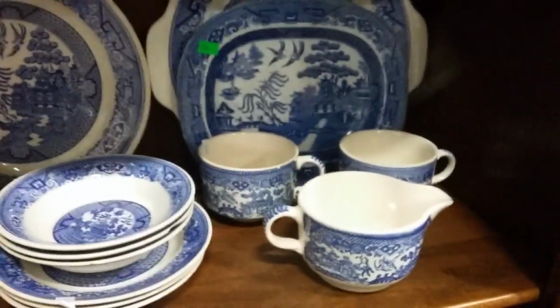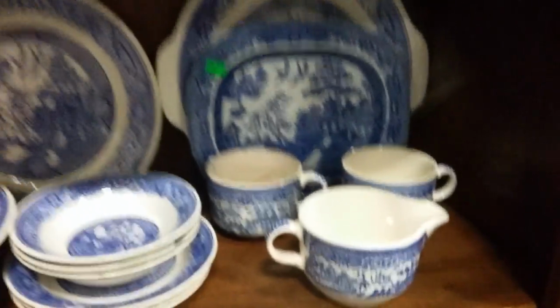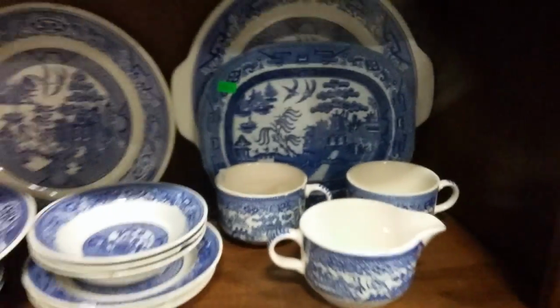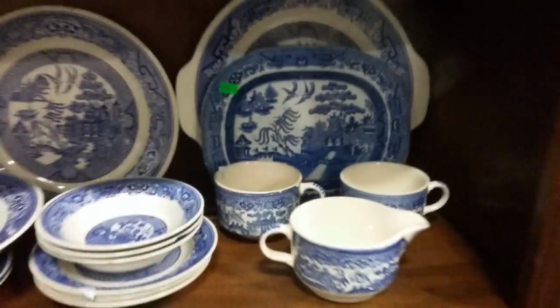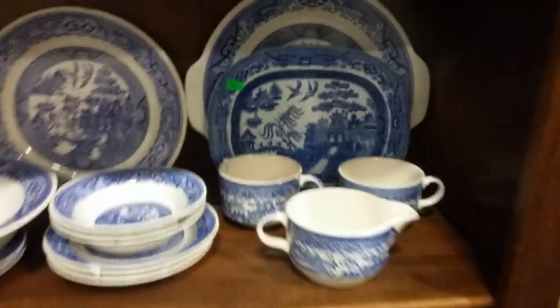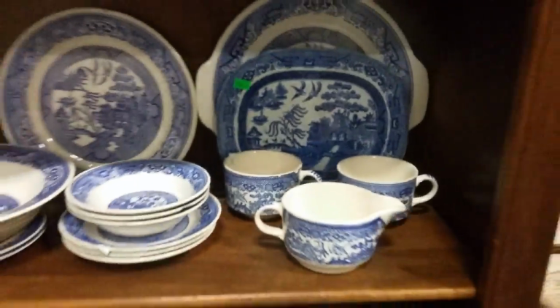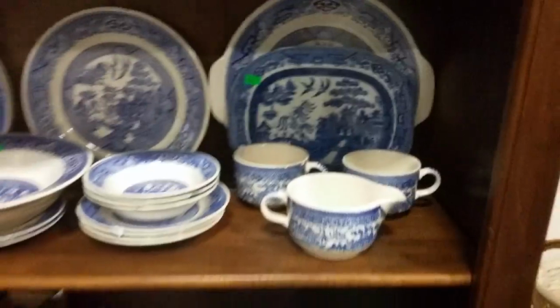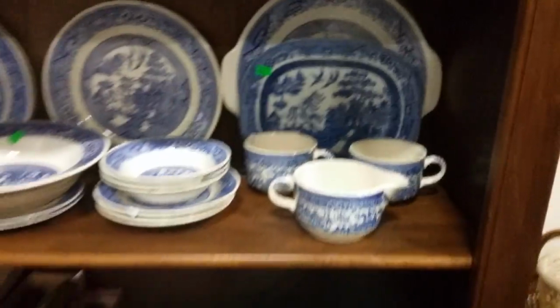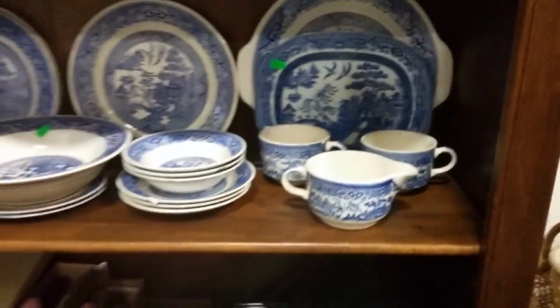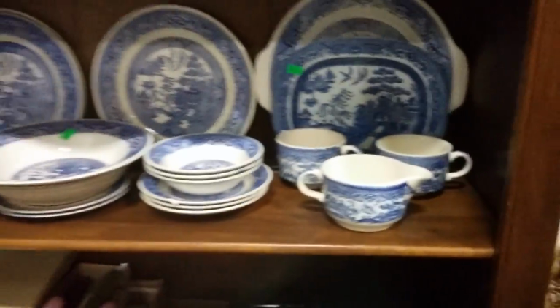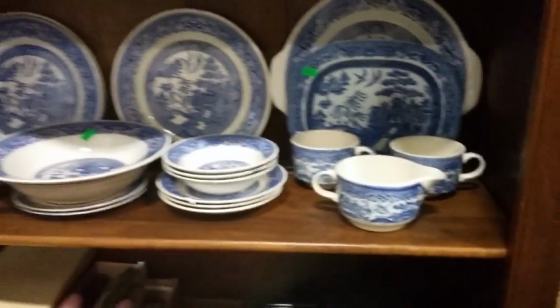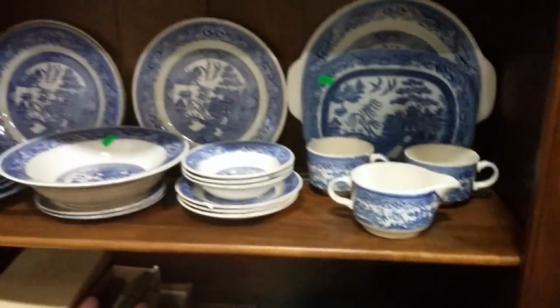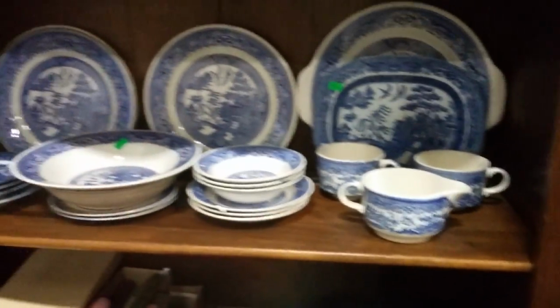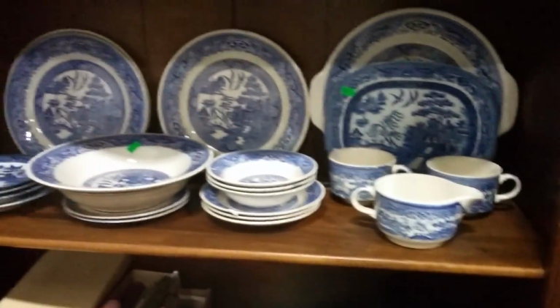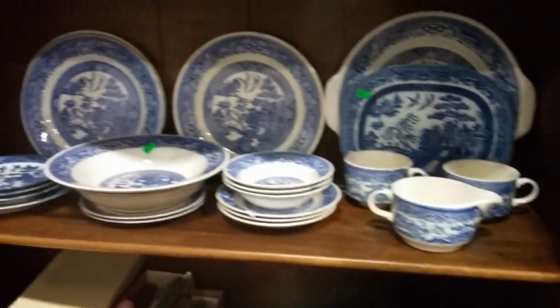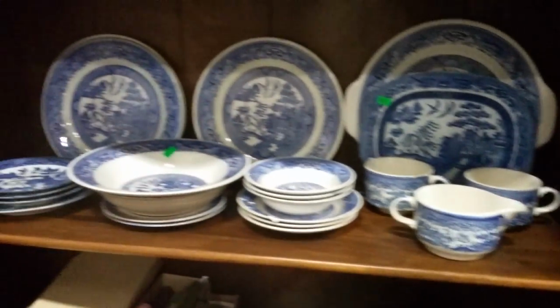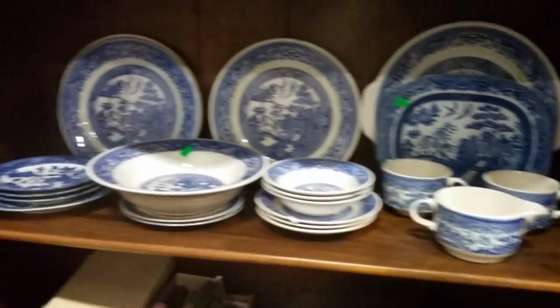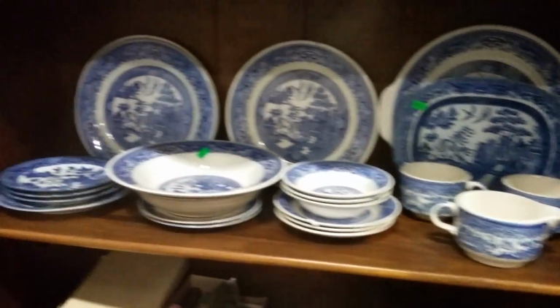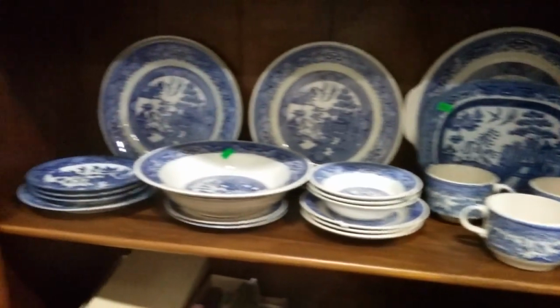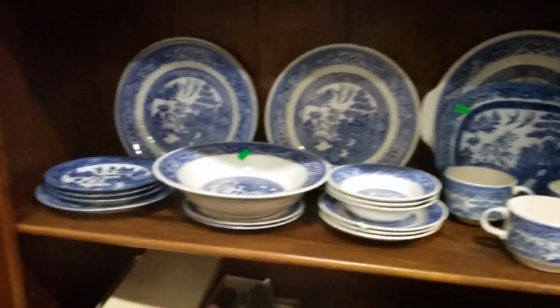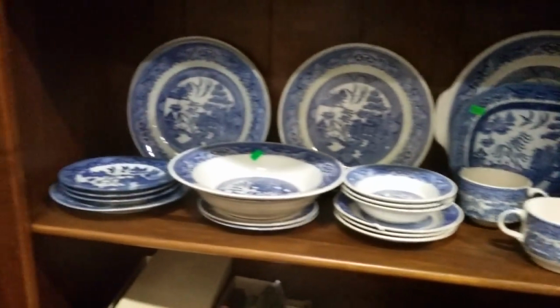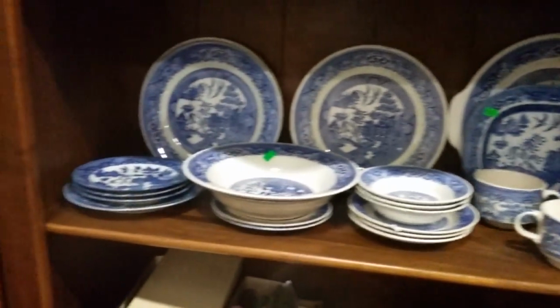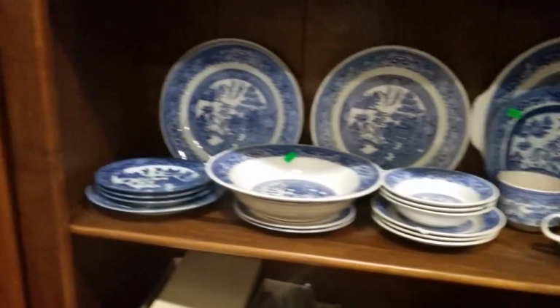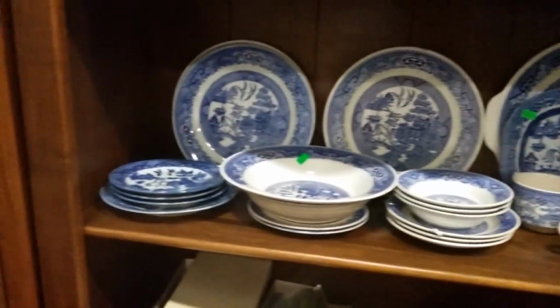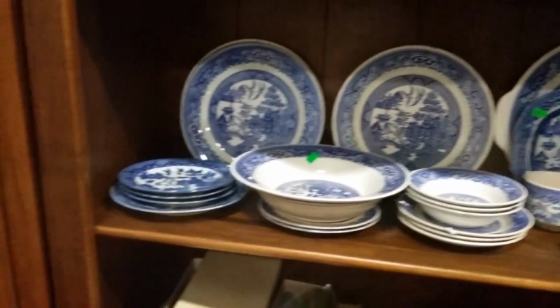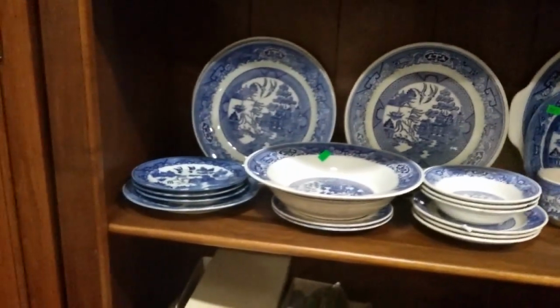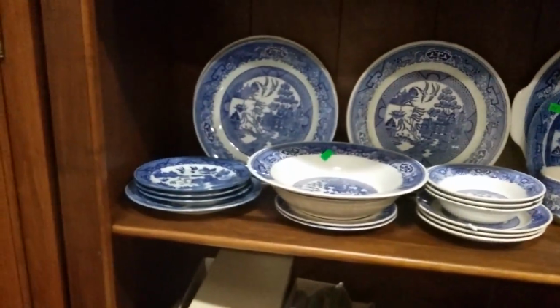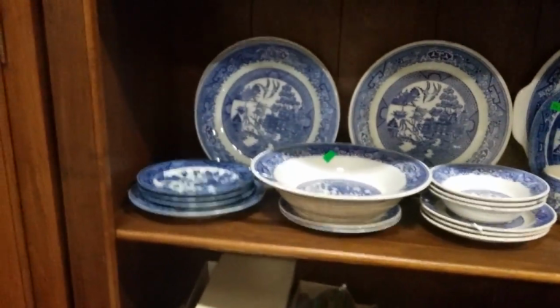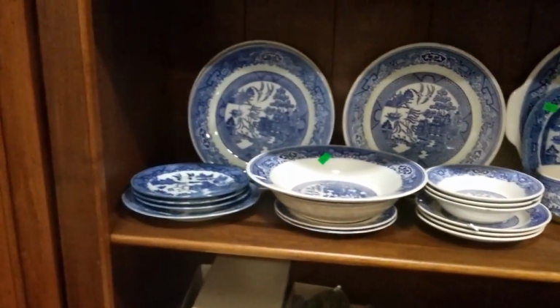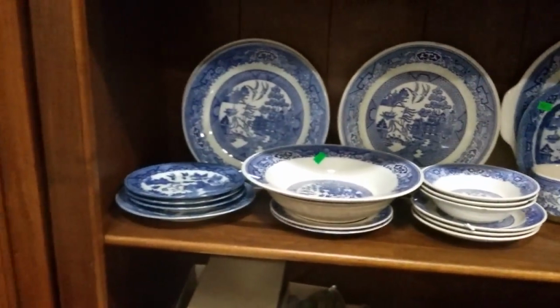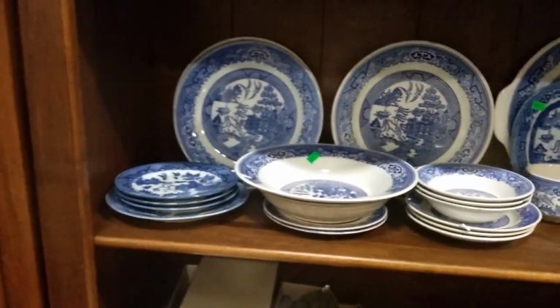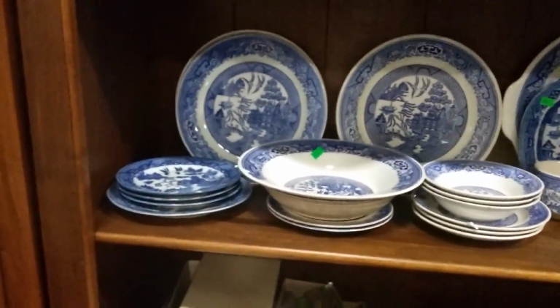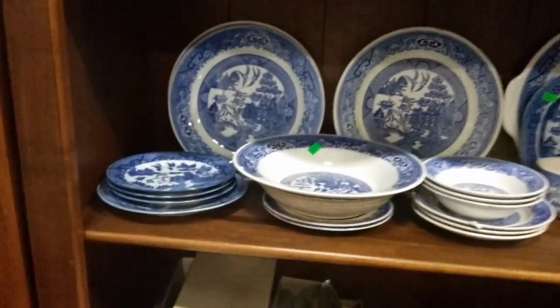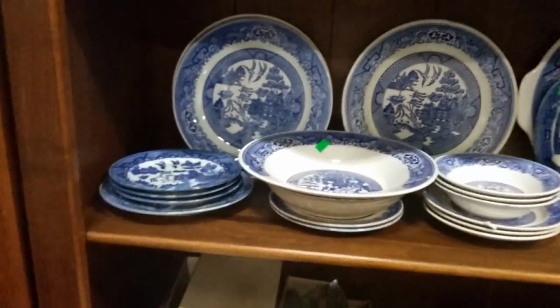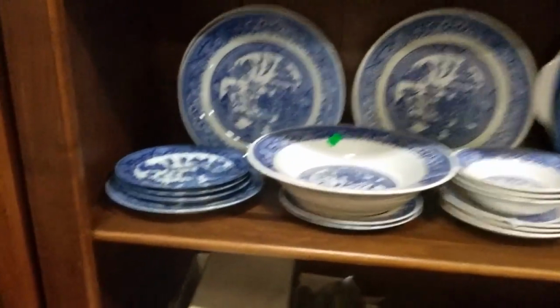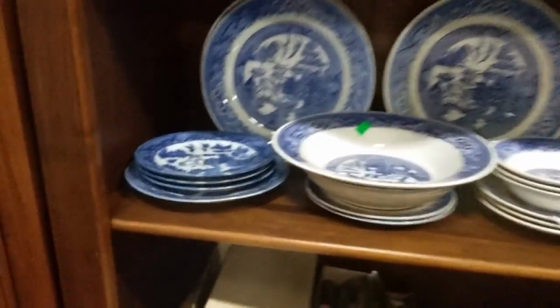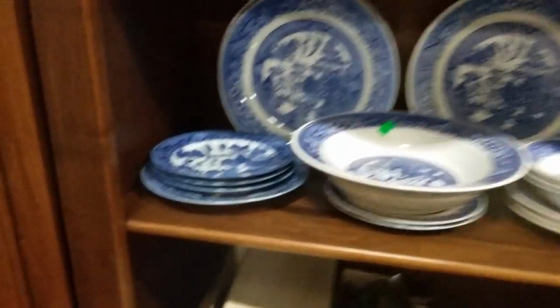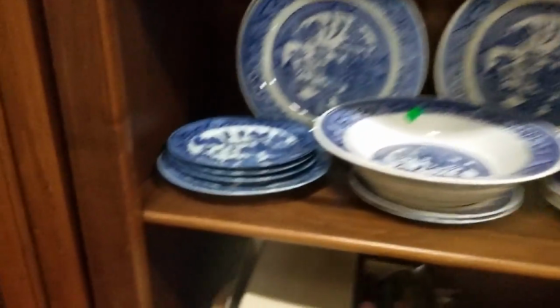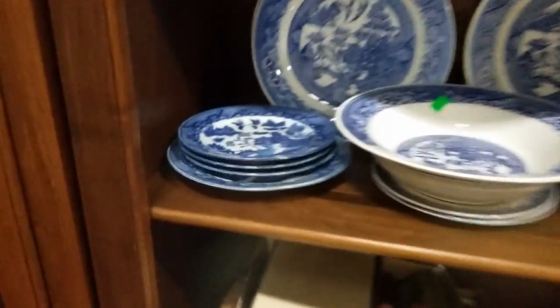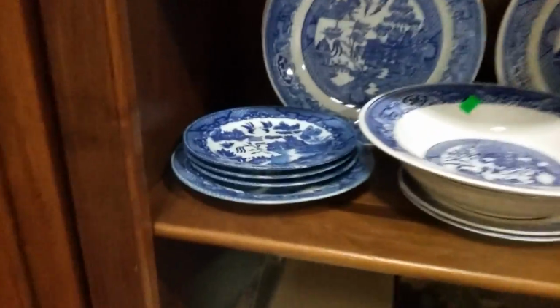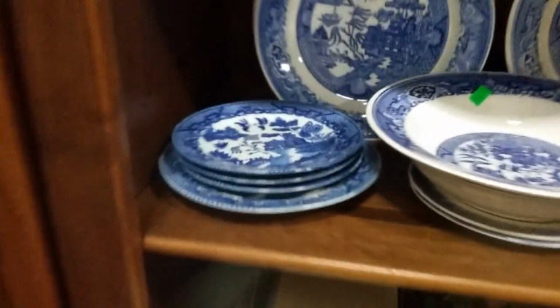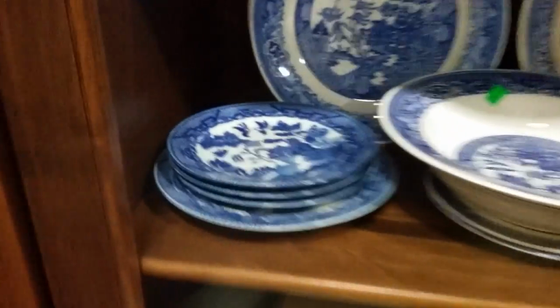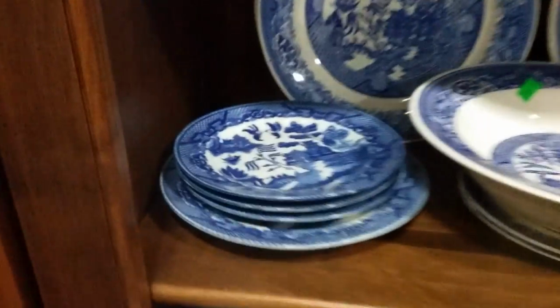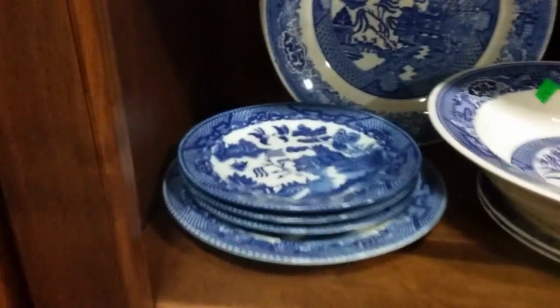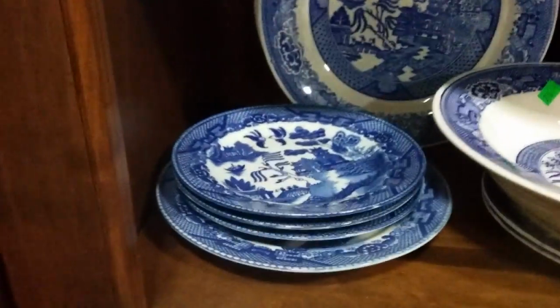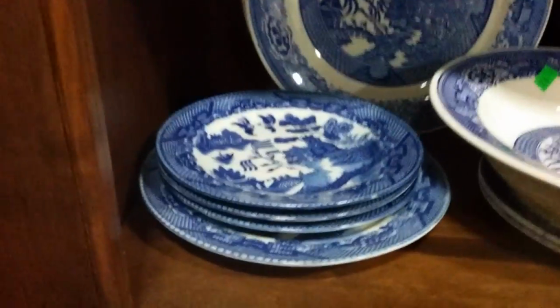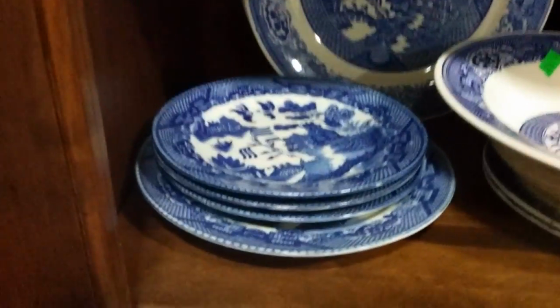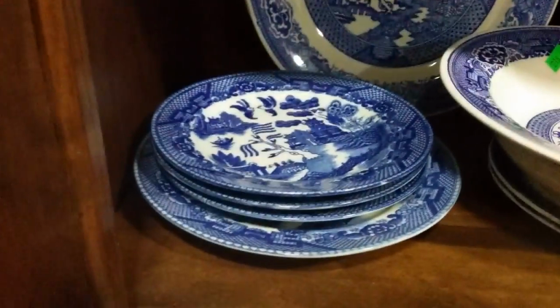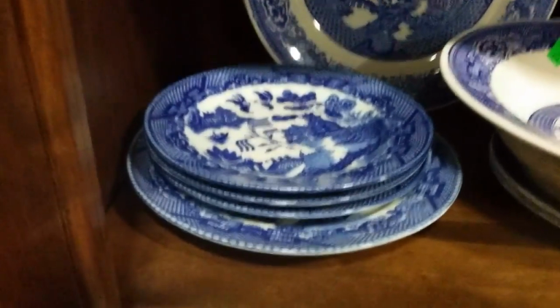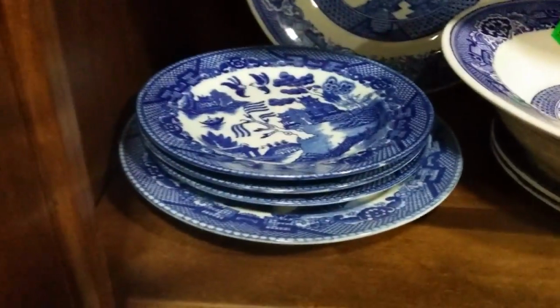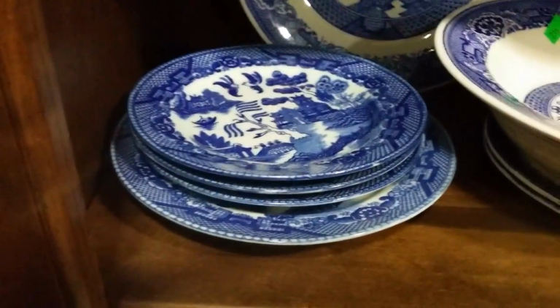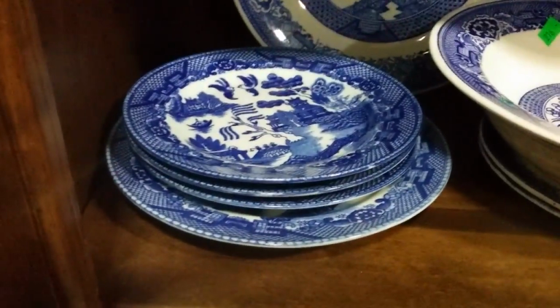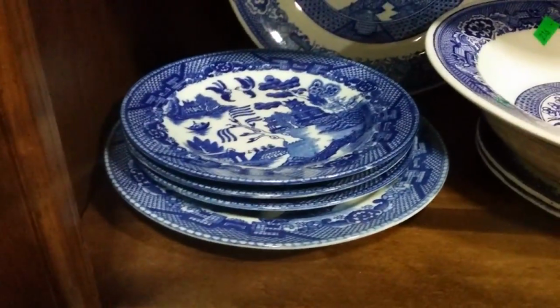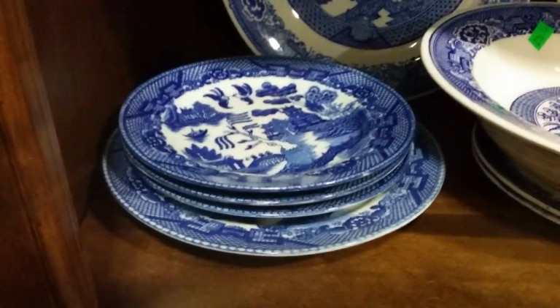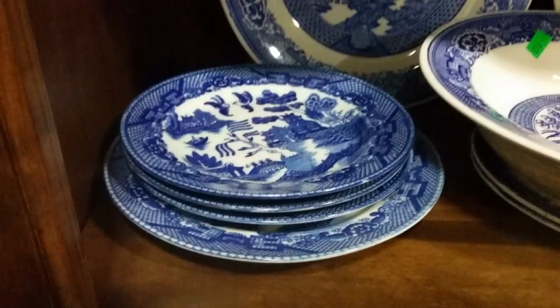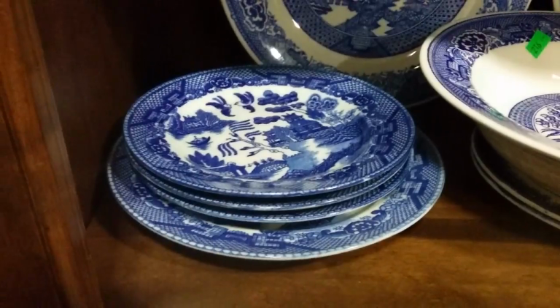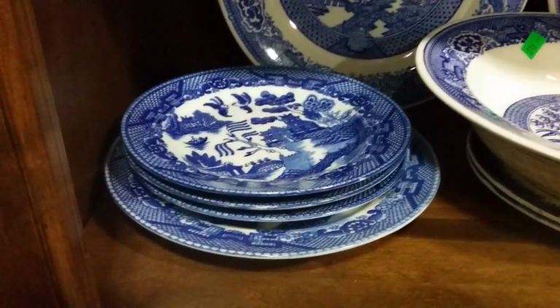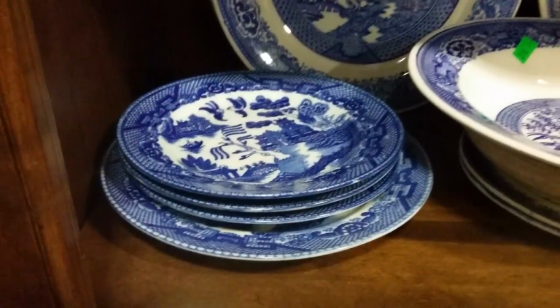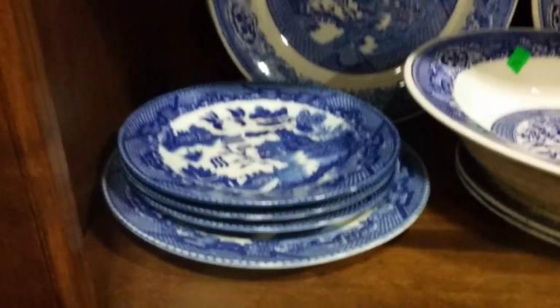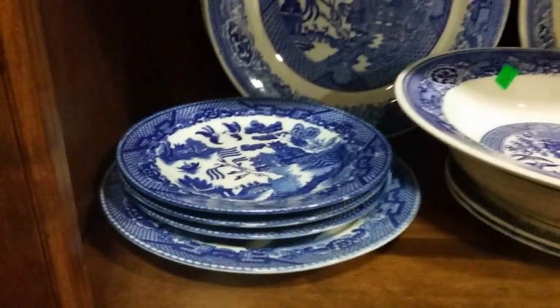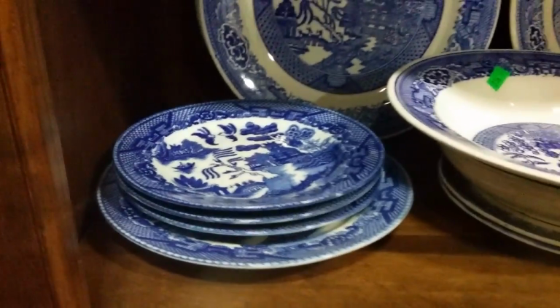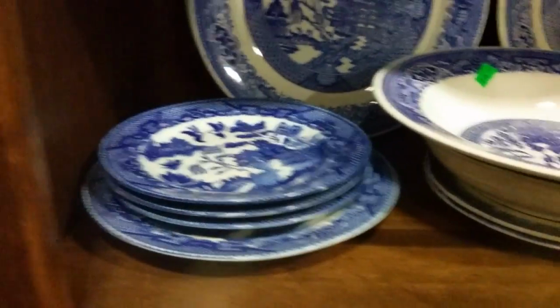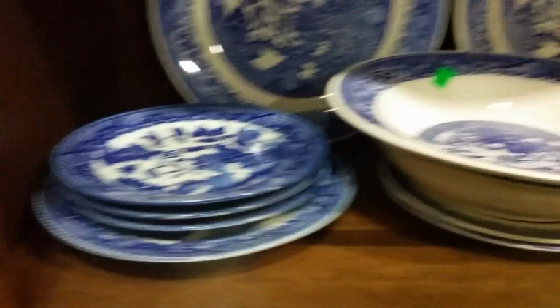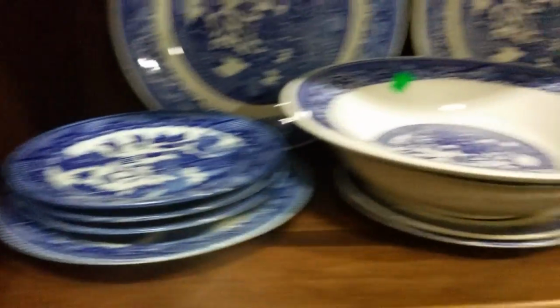Then Blue Willow — a bunch of Blue Willow. Some of it is Japan — old stuff. You can see by how dark the blue is.